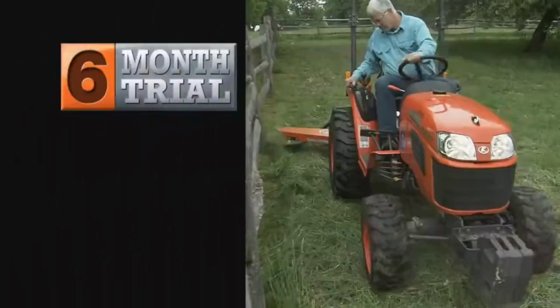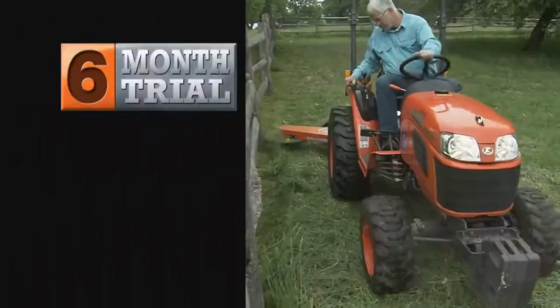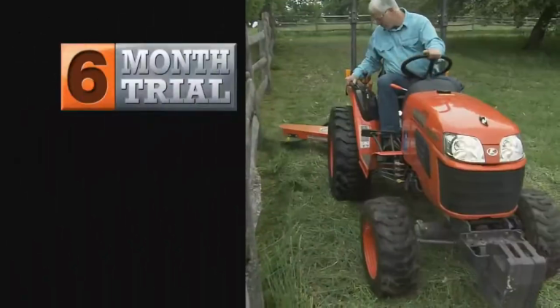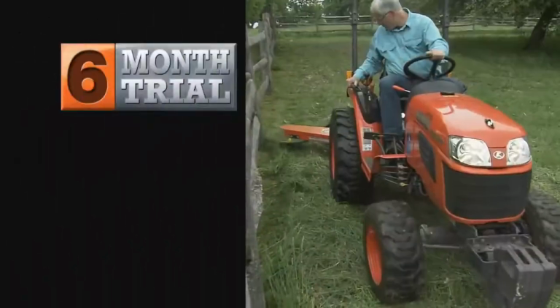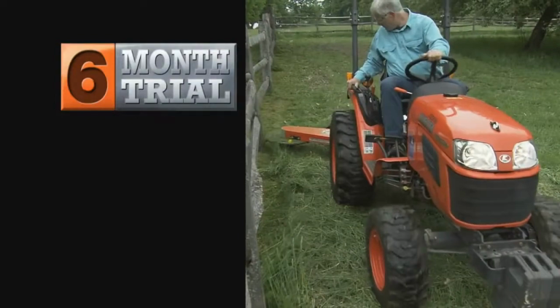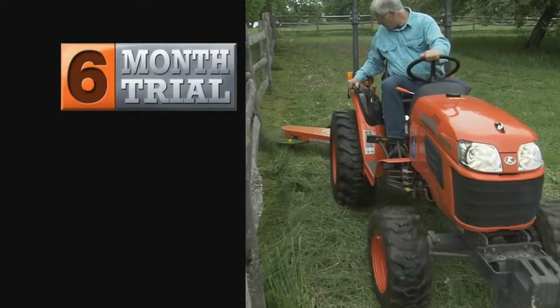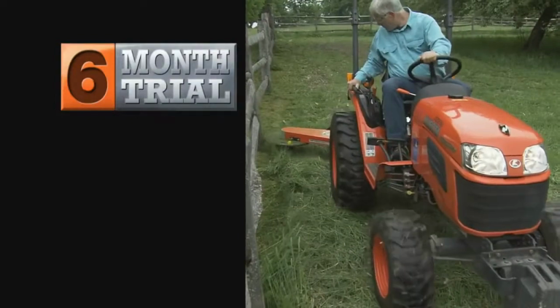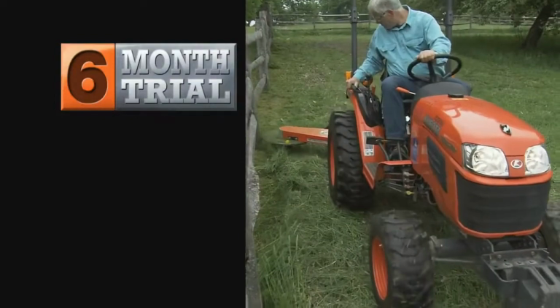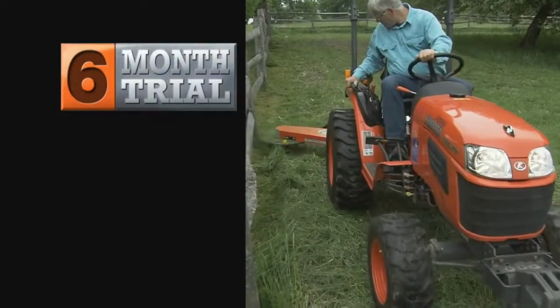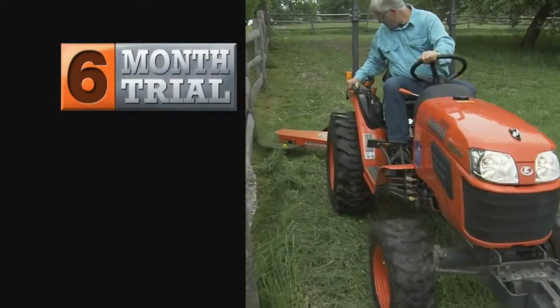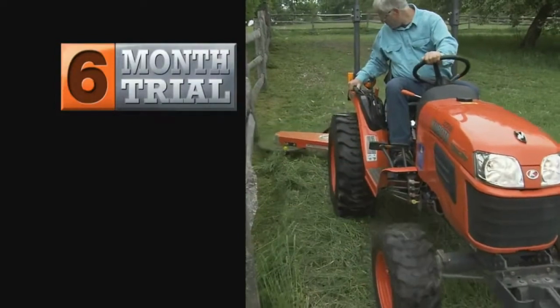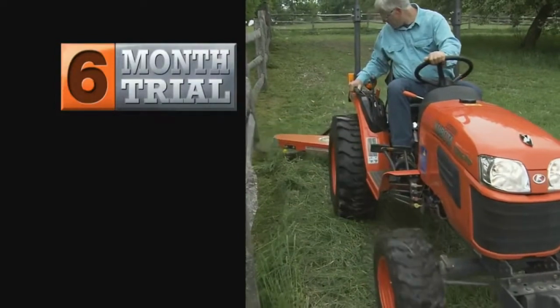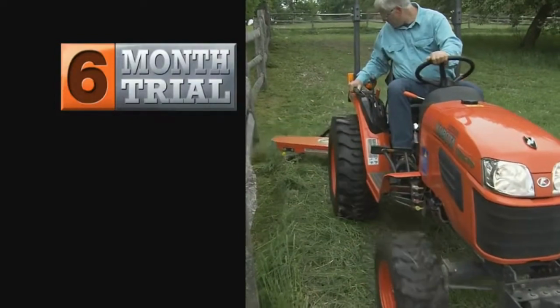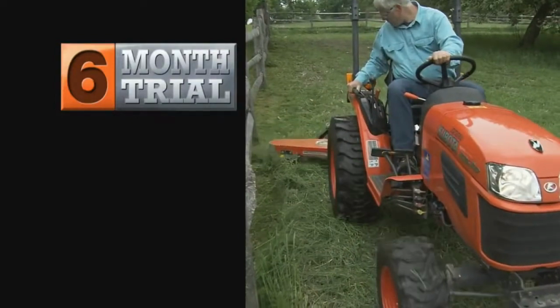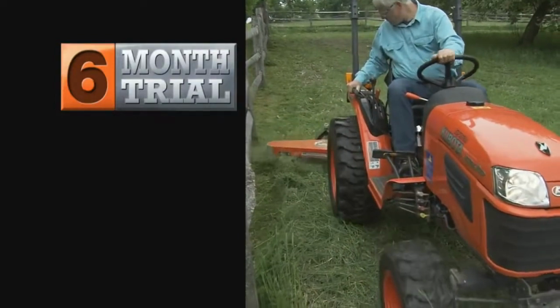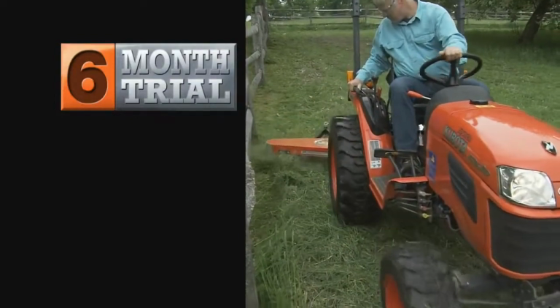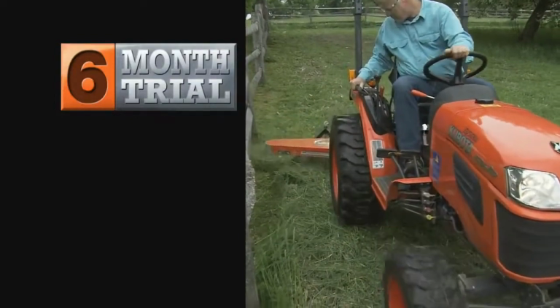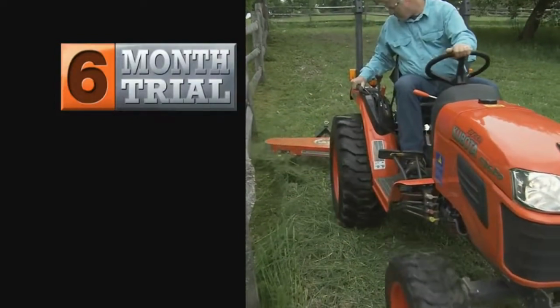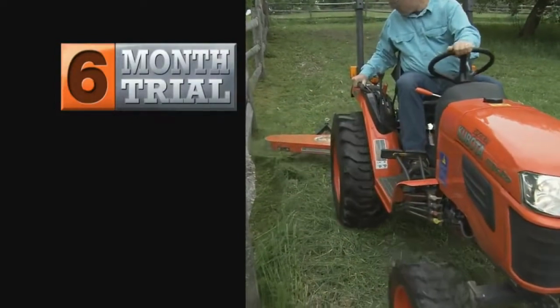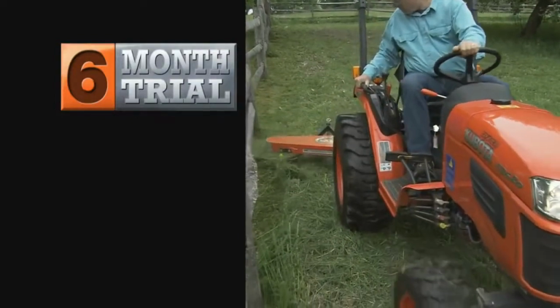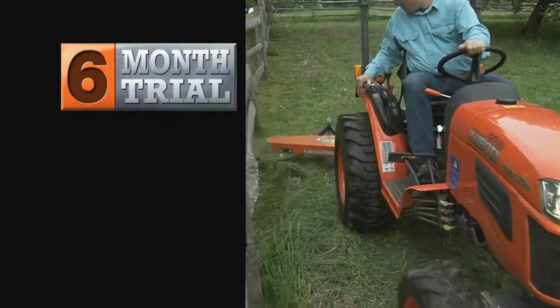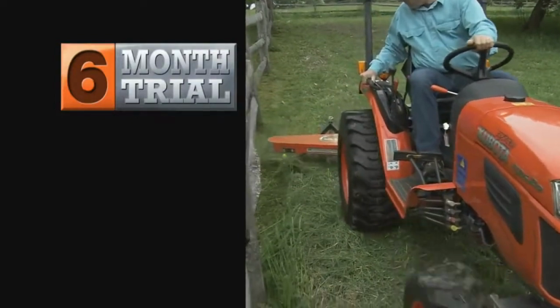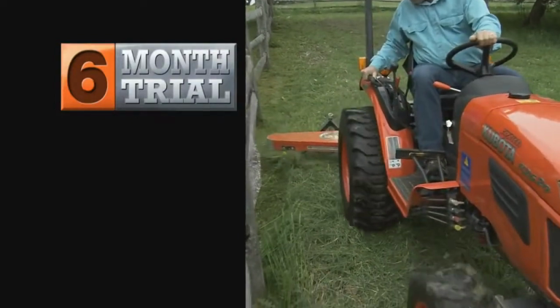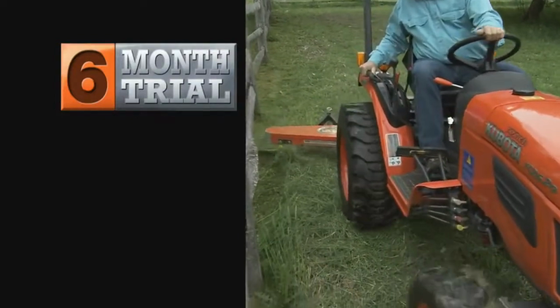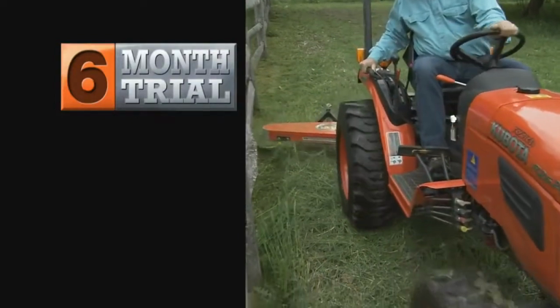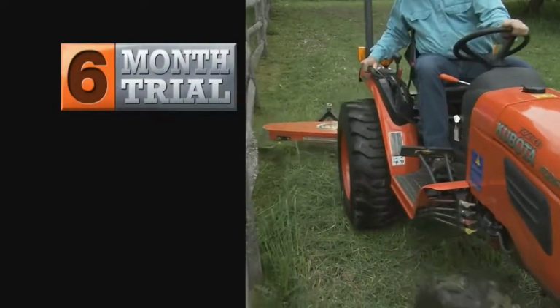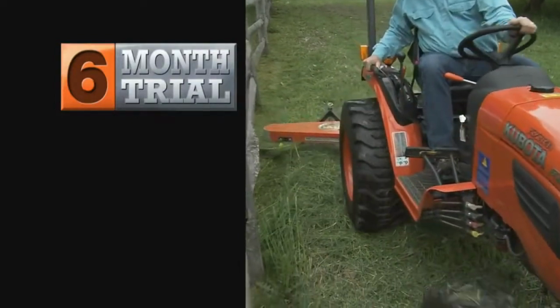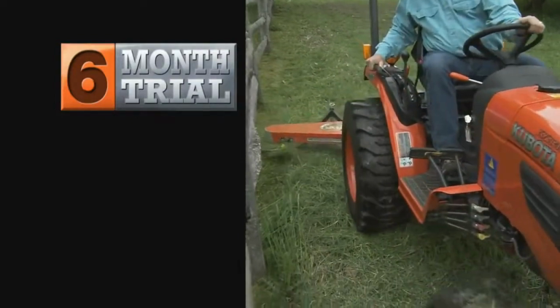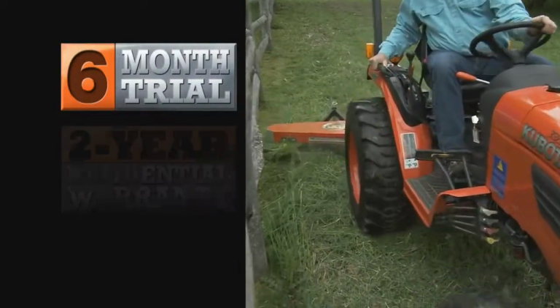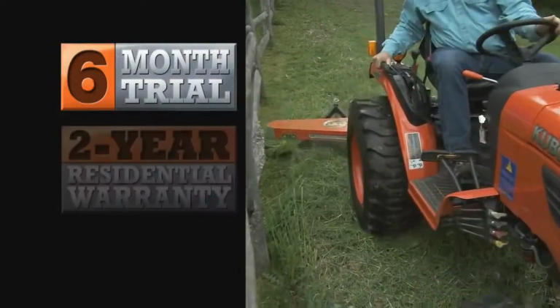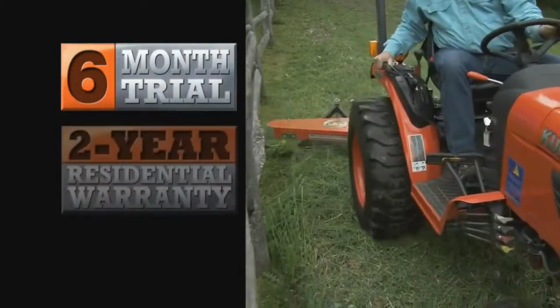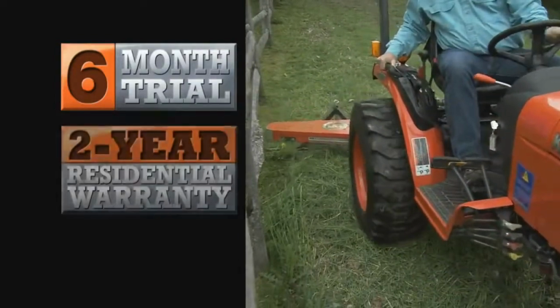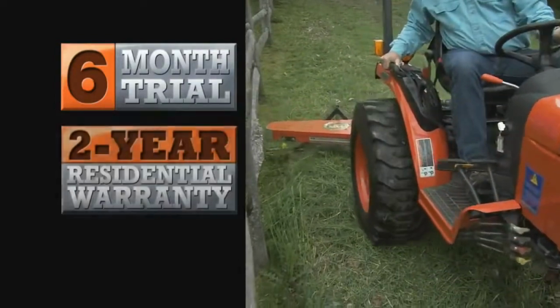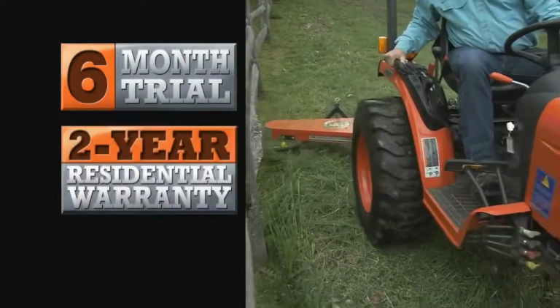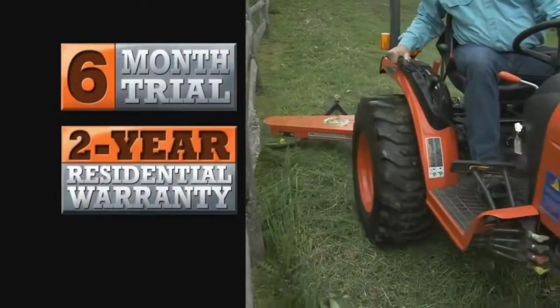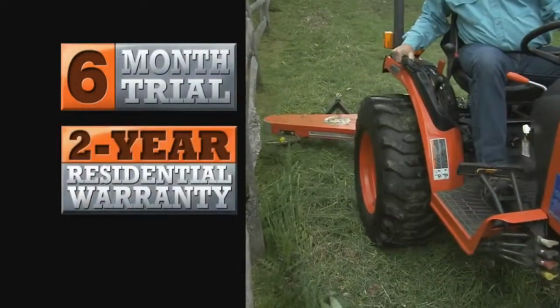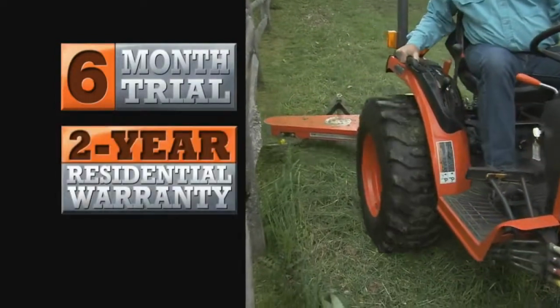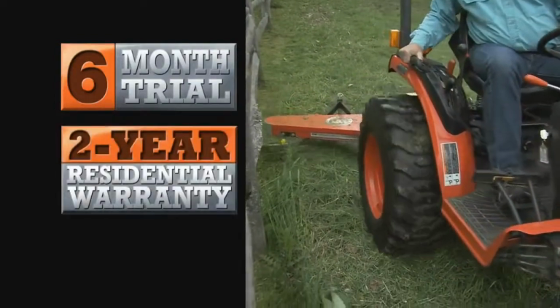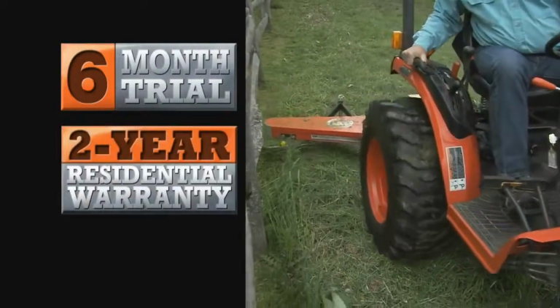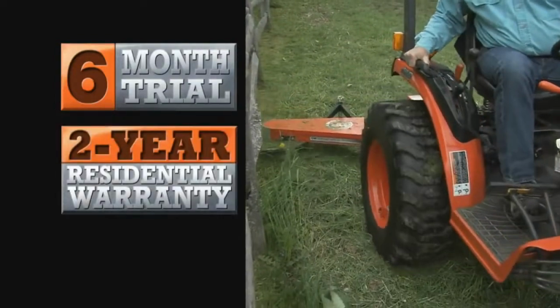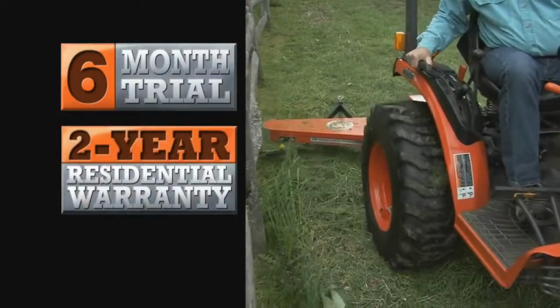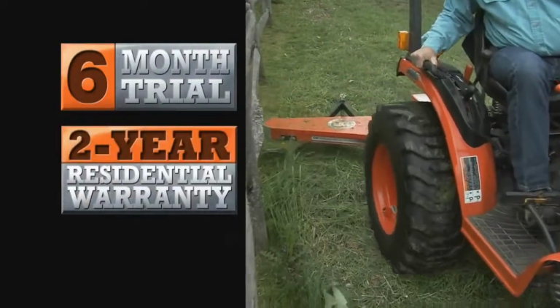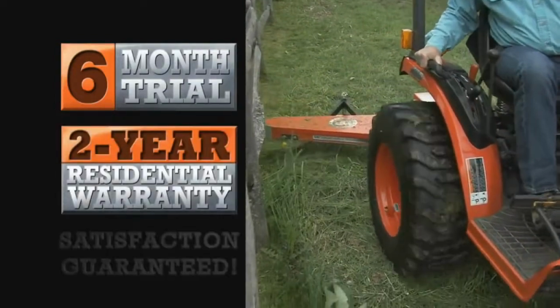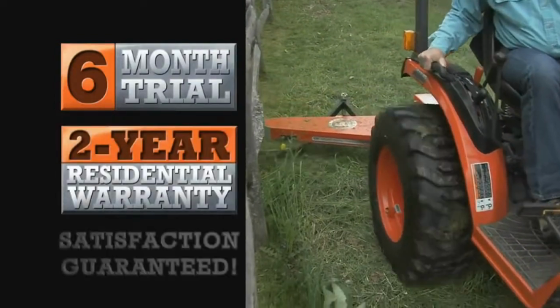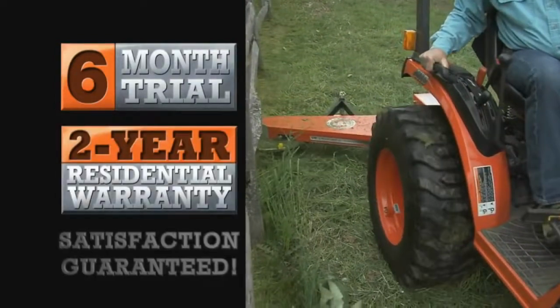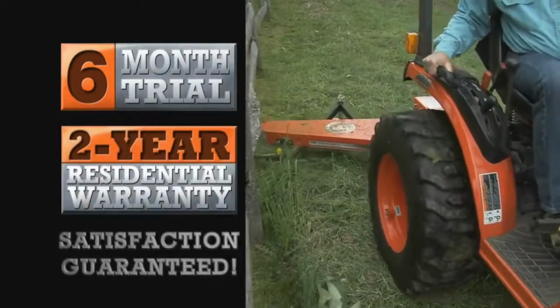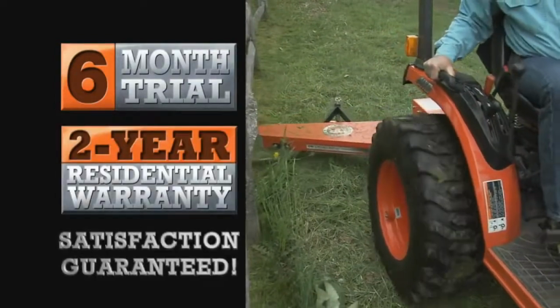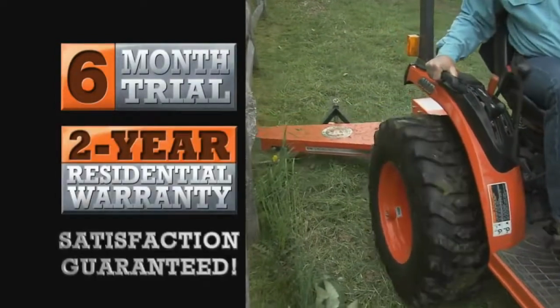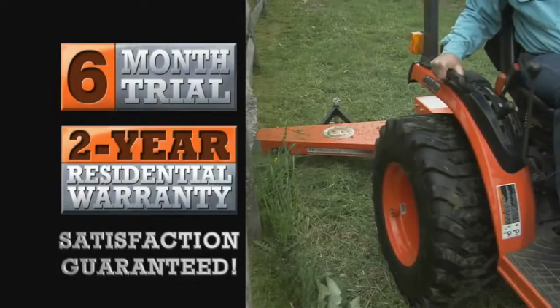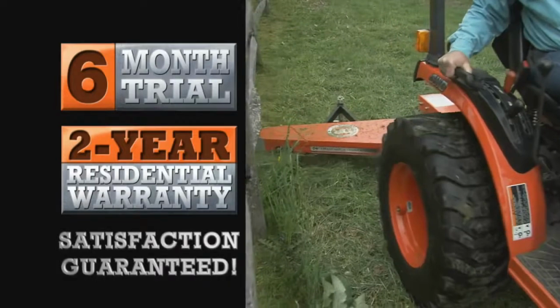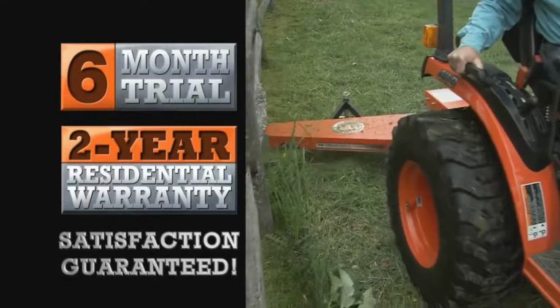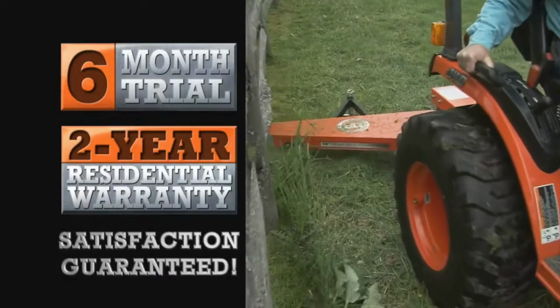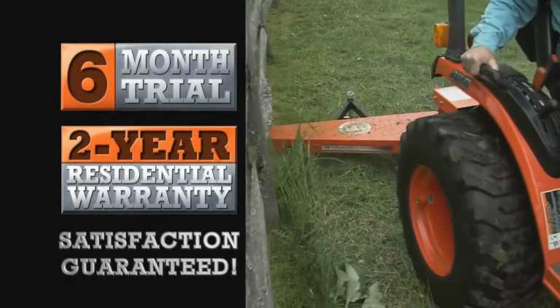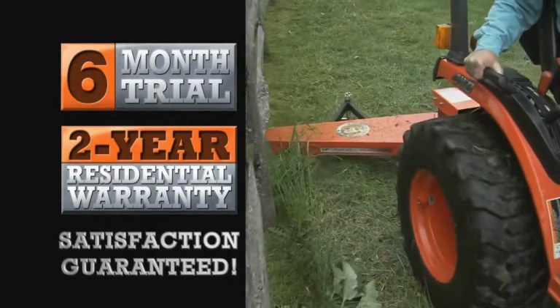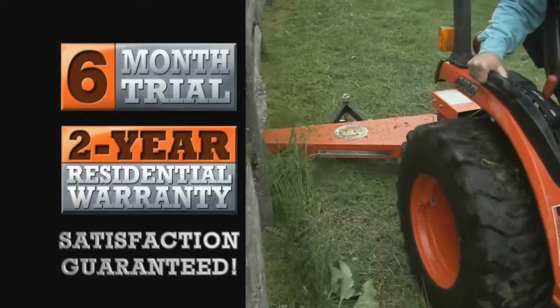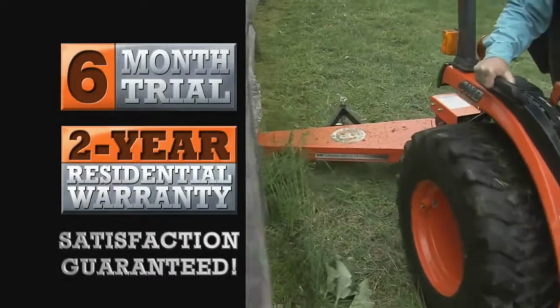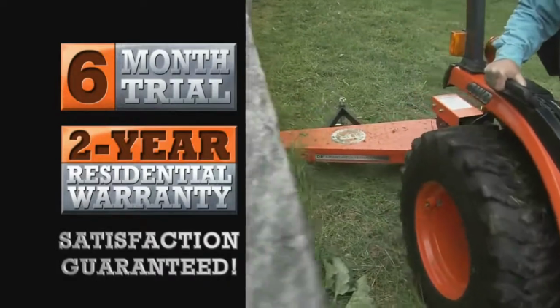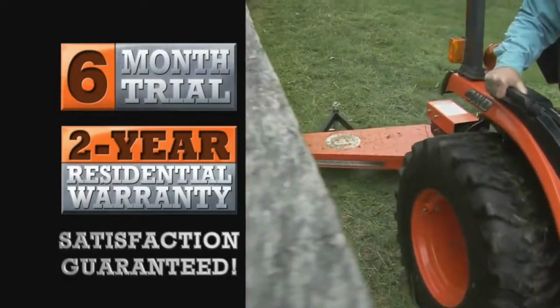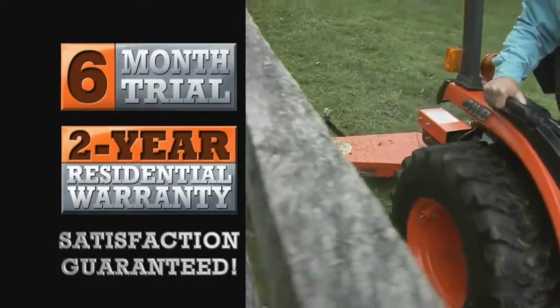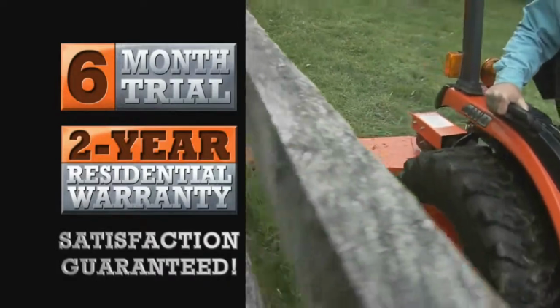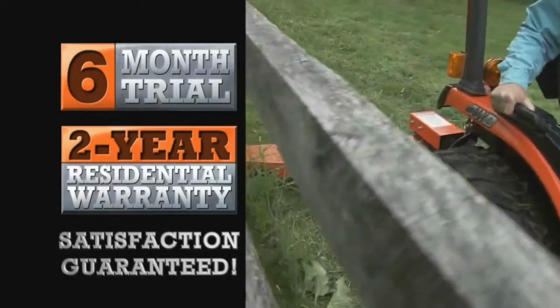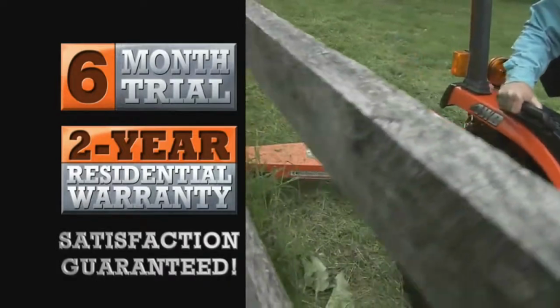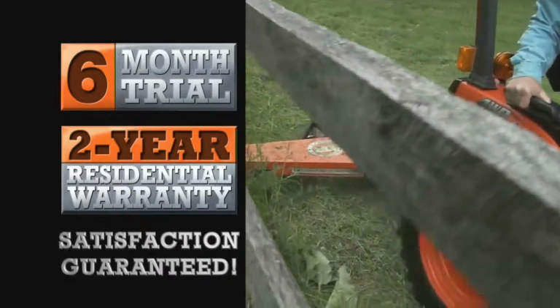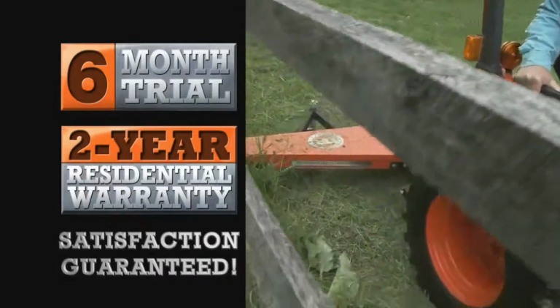All DR models are covered by our exclusive 6-month hands-on trial, which allows you to test the DR trimmer mower at your own home.